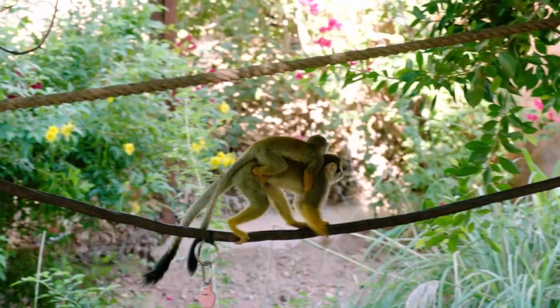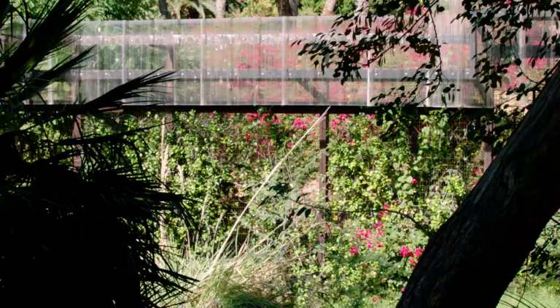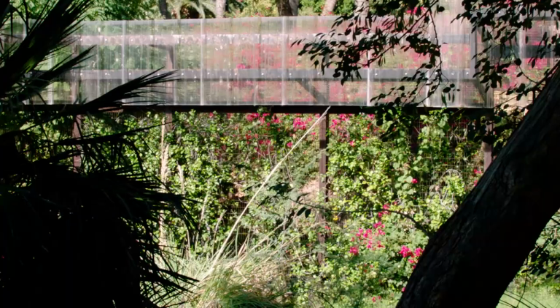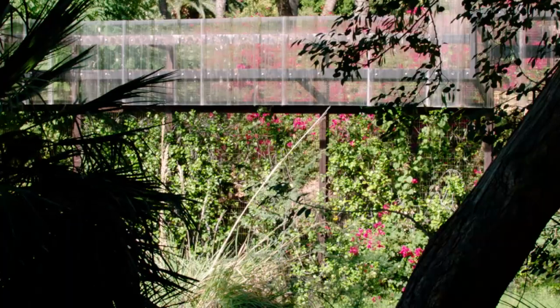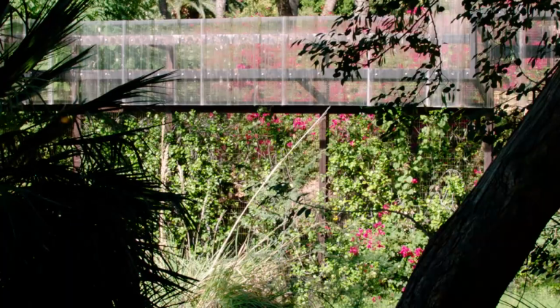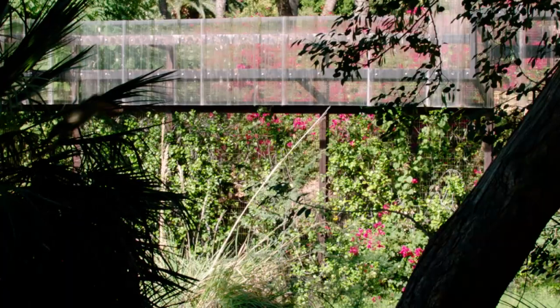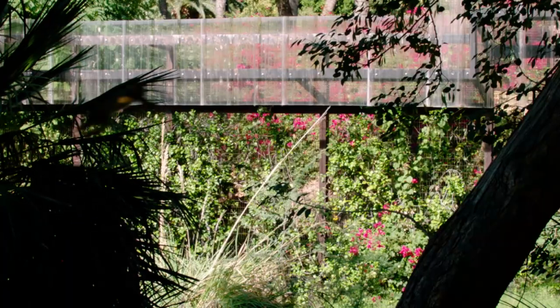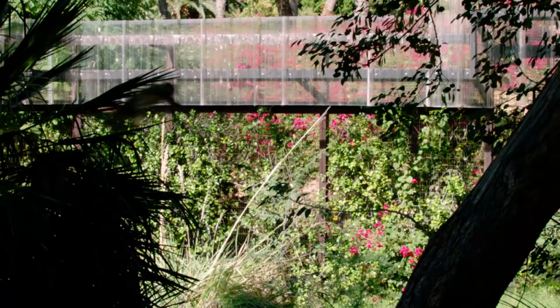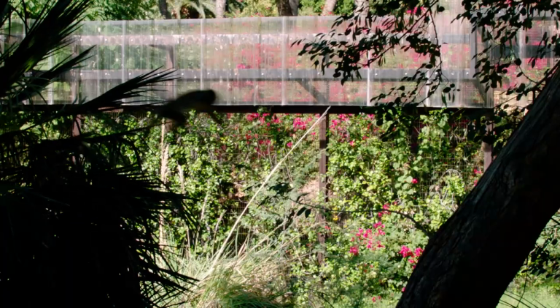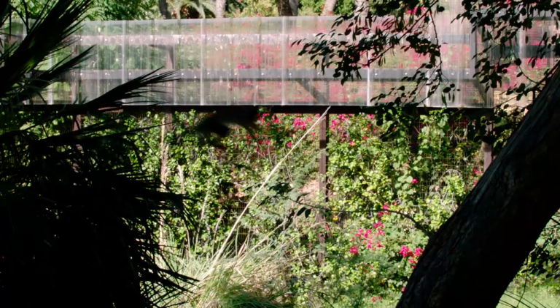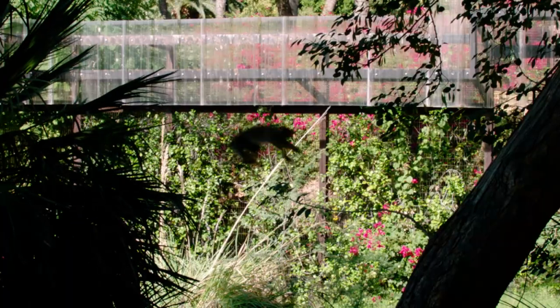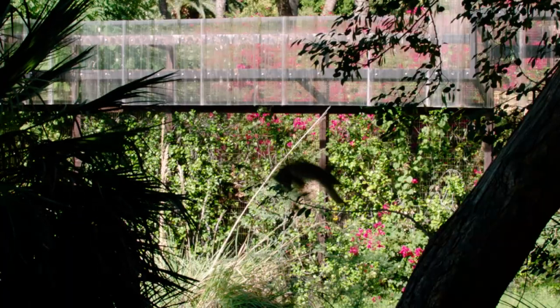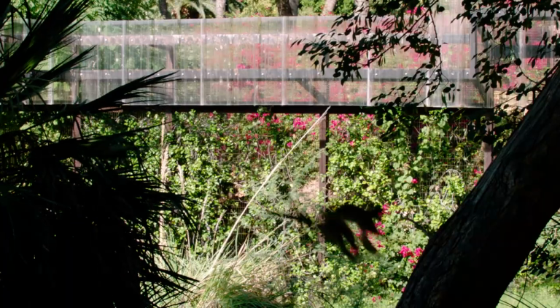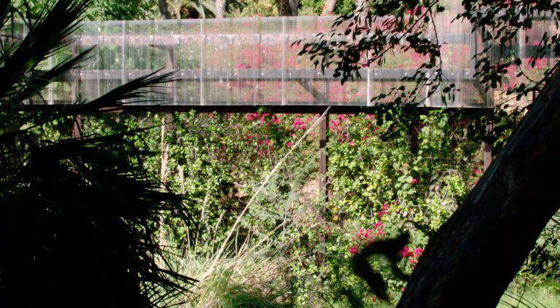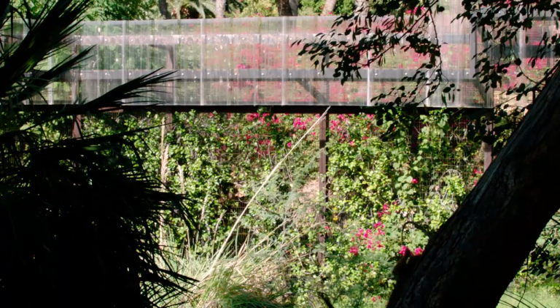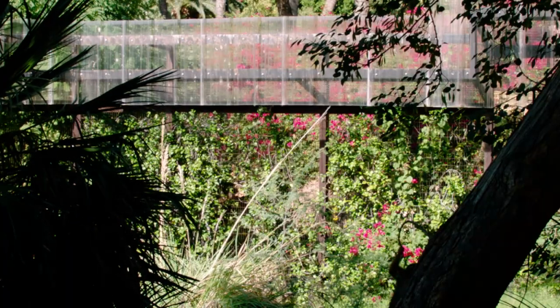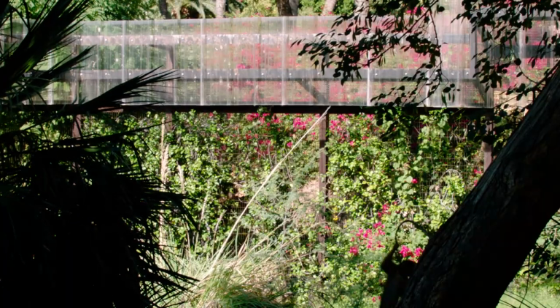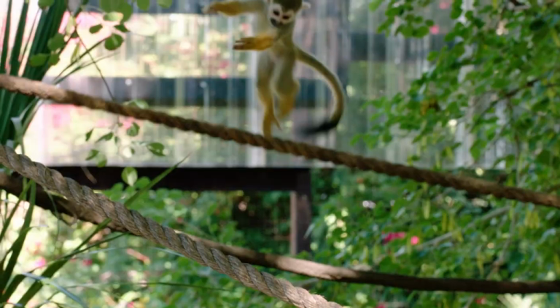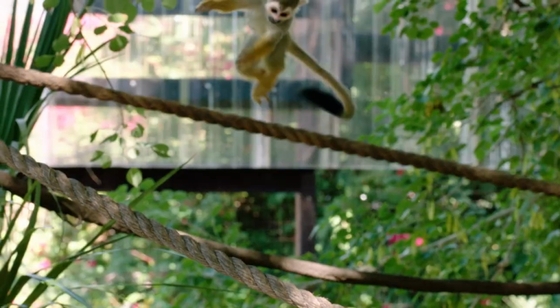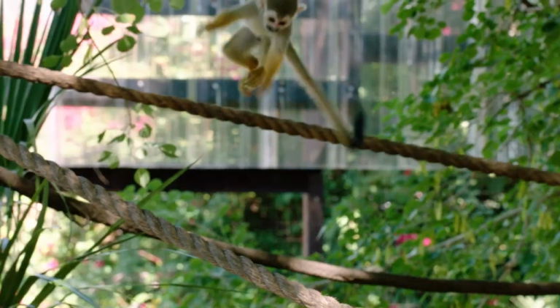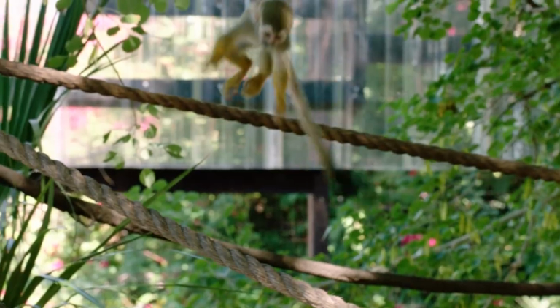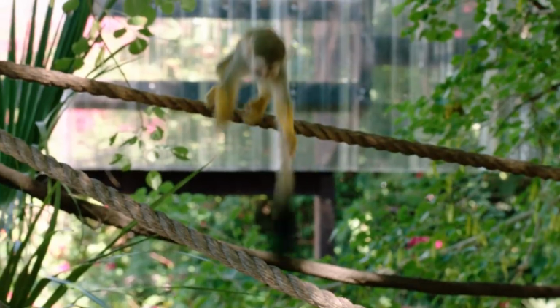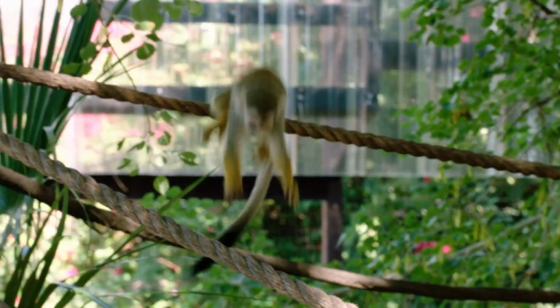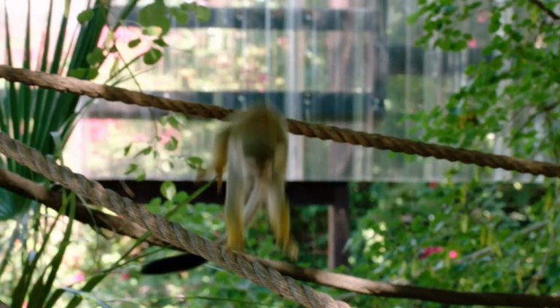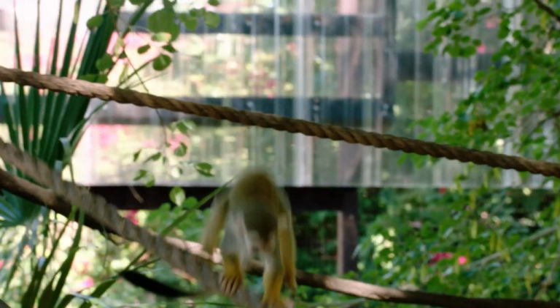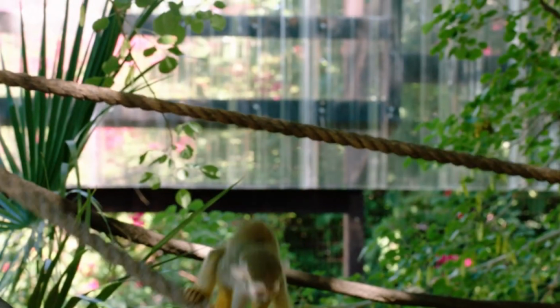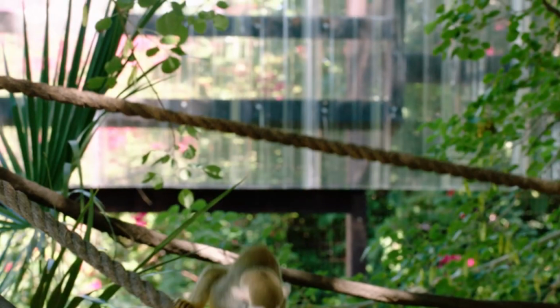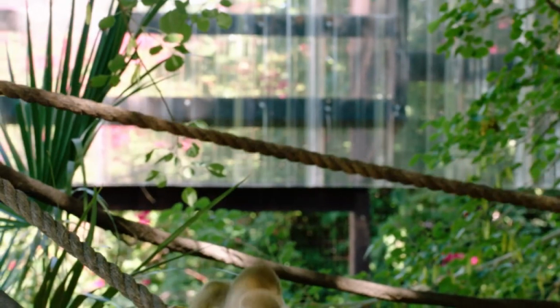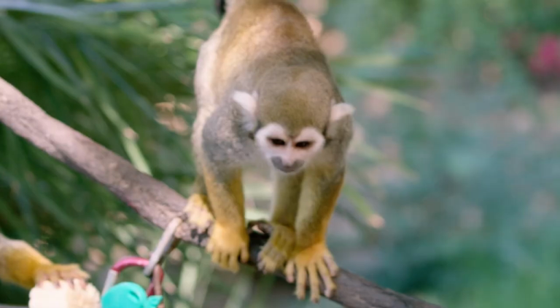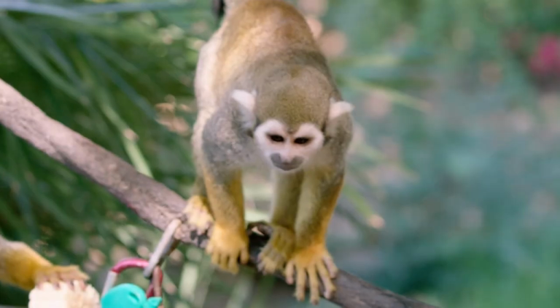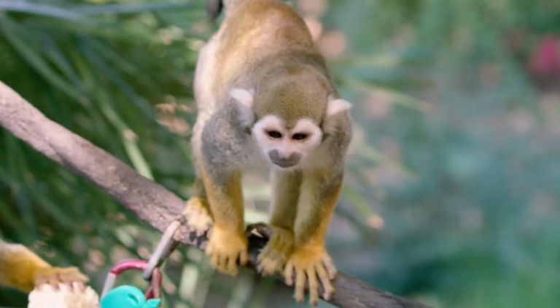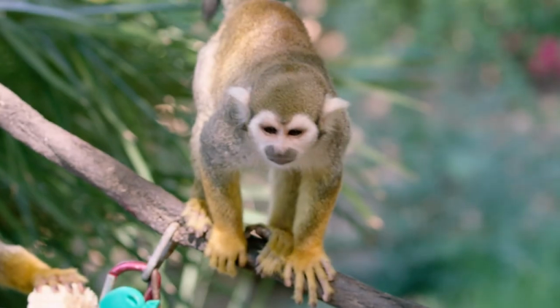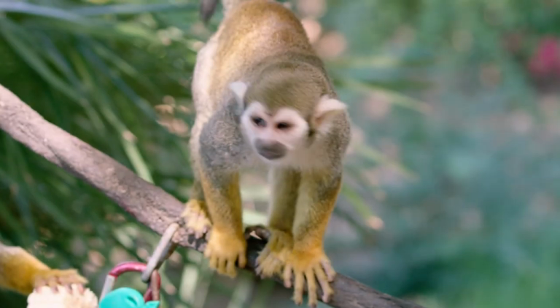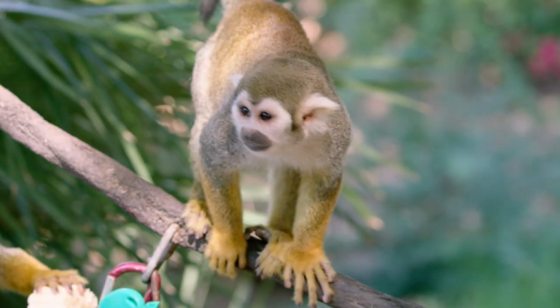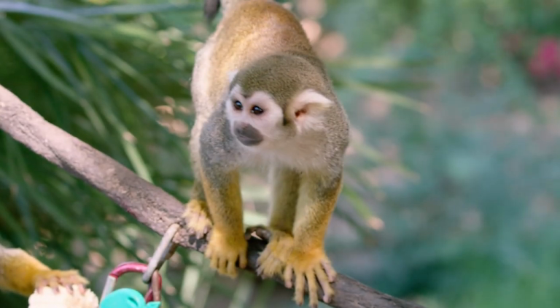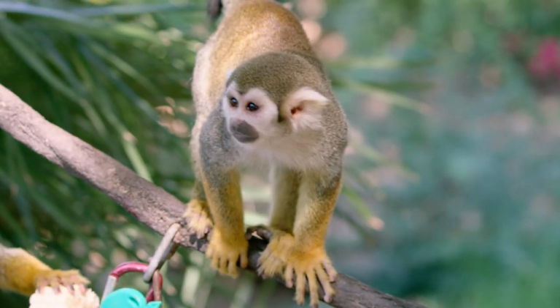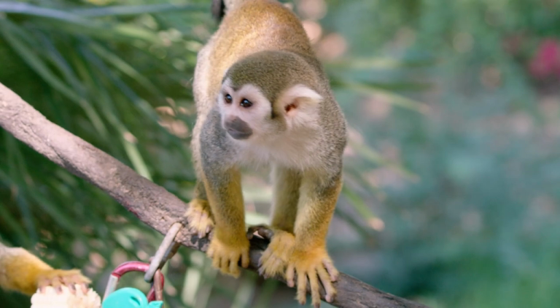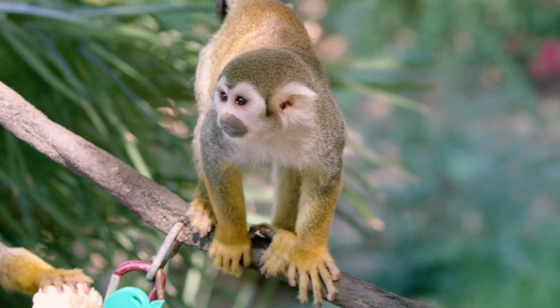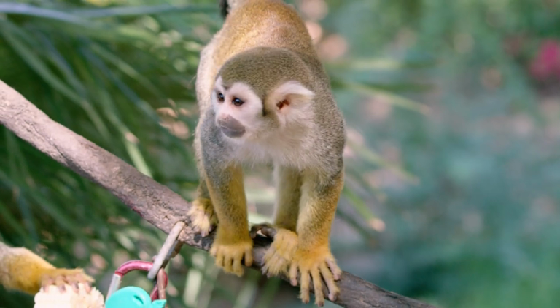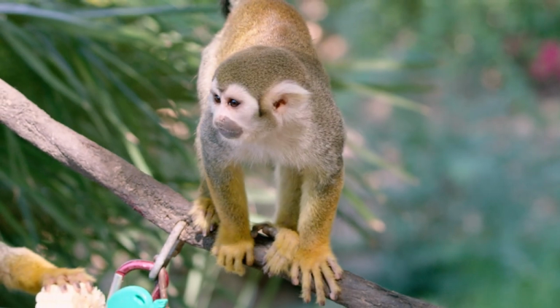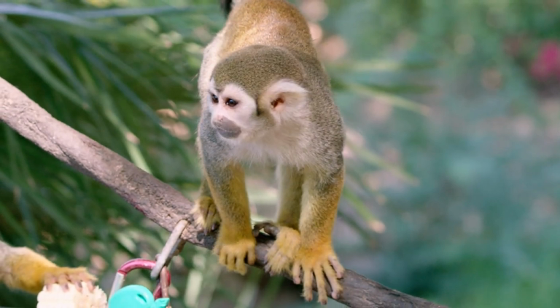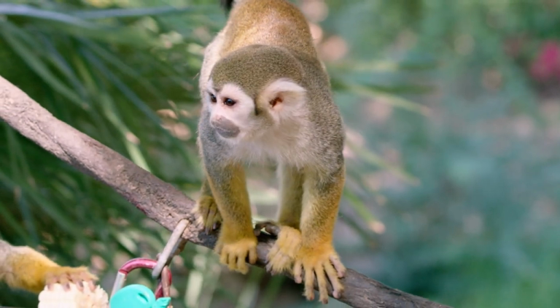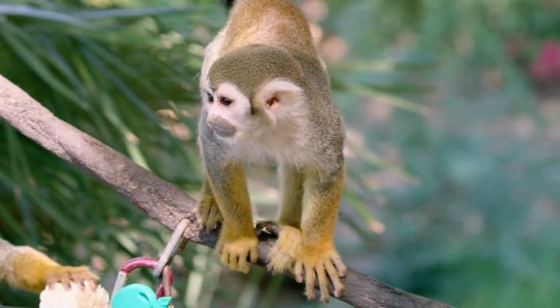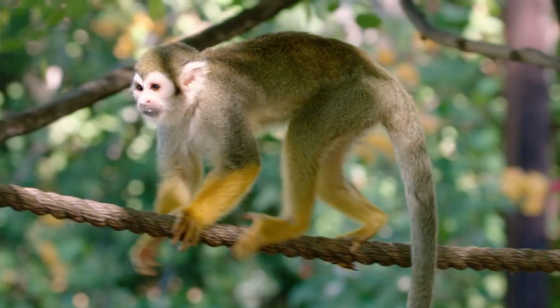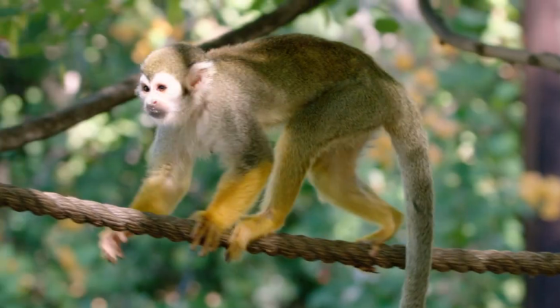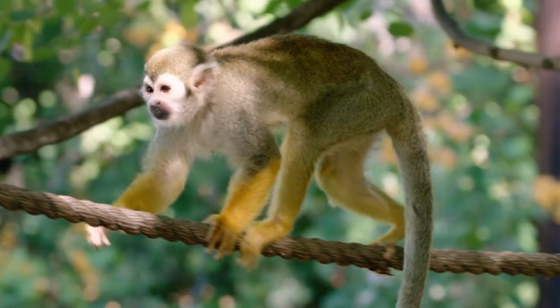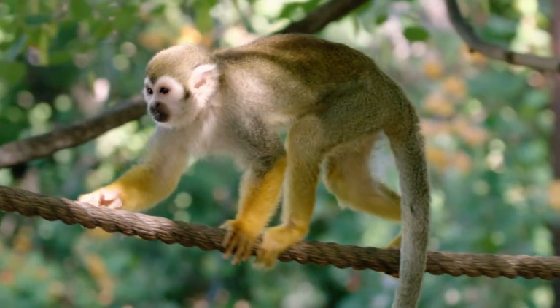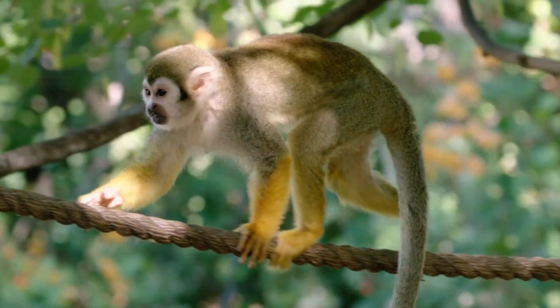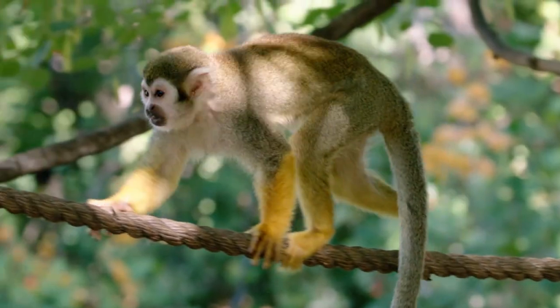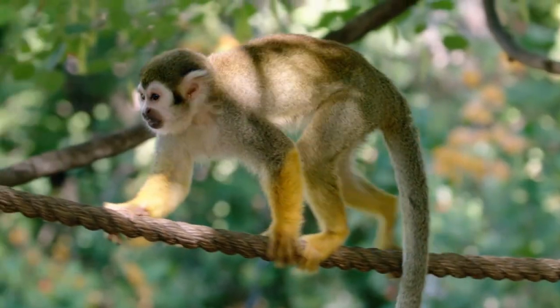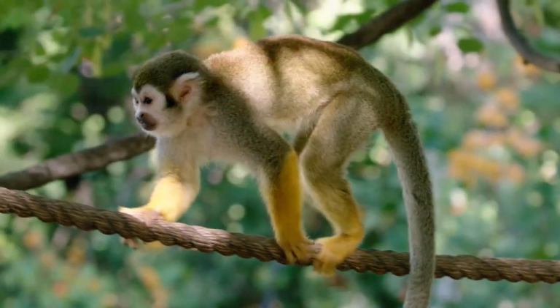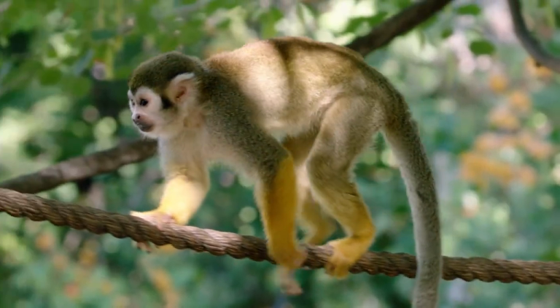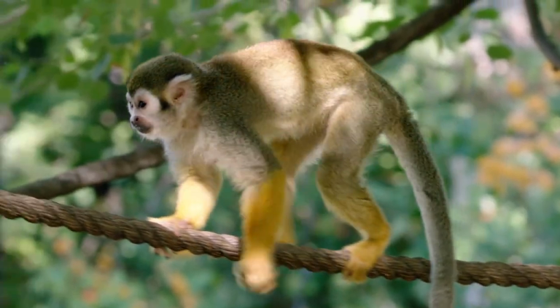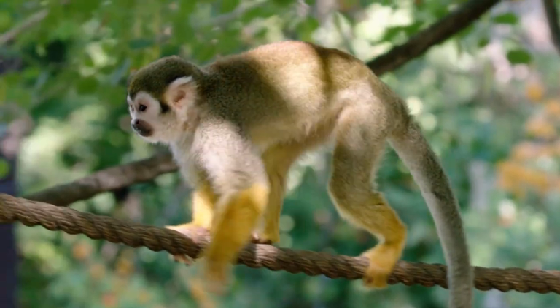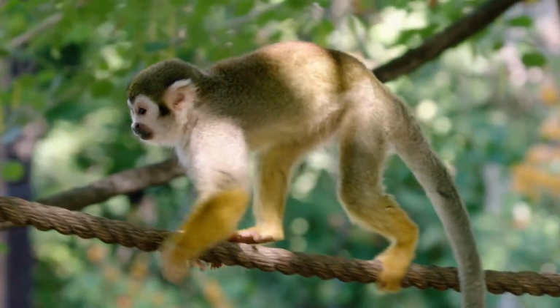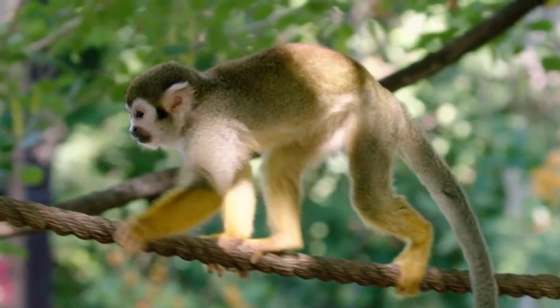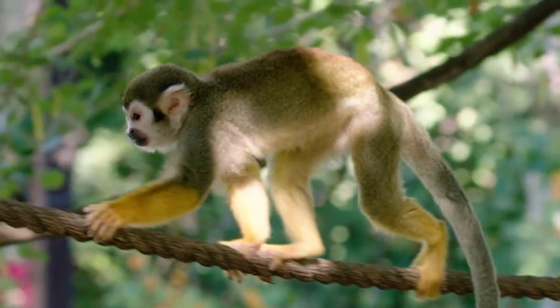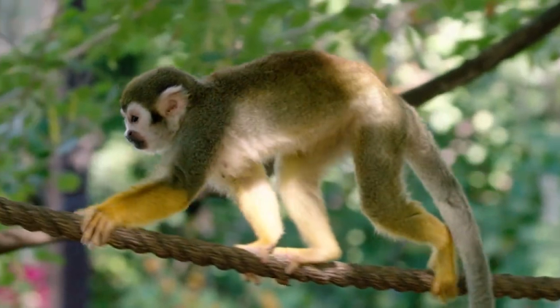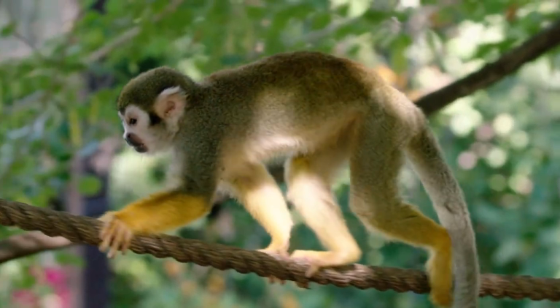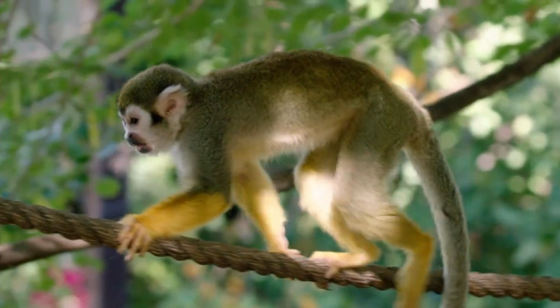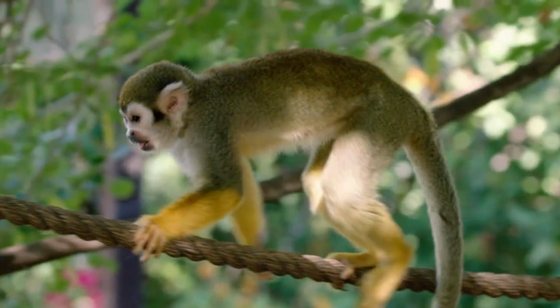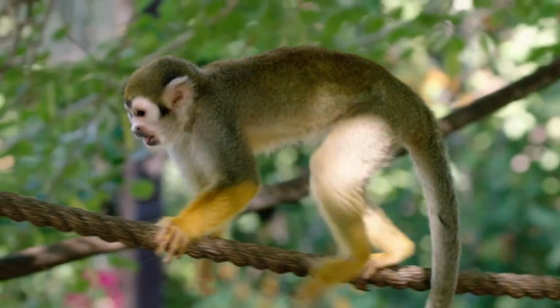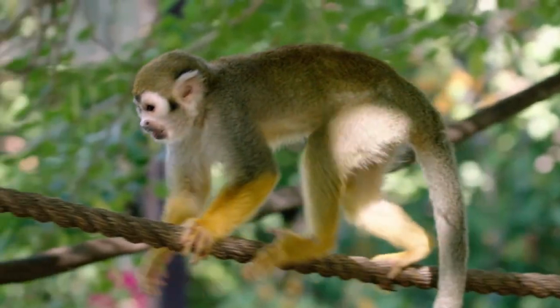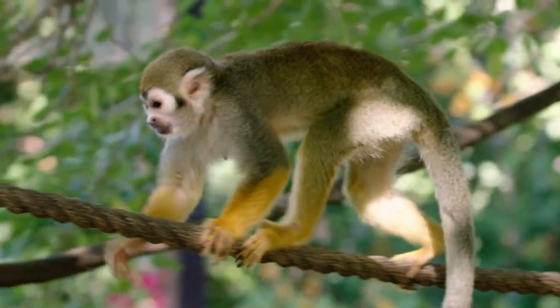Common squirrel monkeys are from South America. They're called squirrel monkeys because of their size and the way they move through the trees in the forest, which reminds people of squirrels.